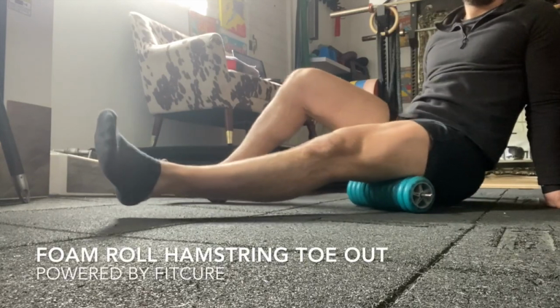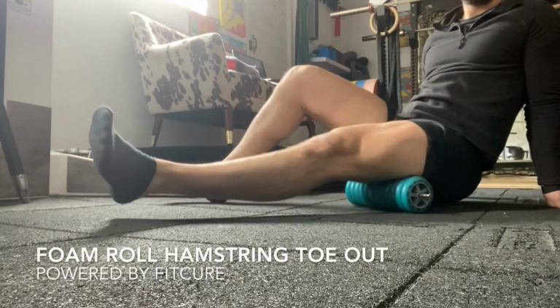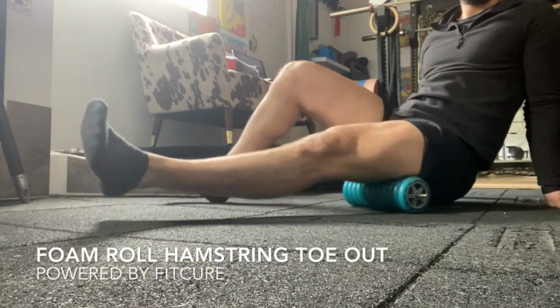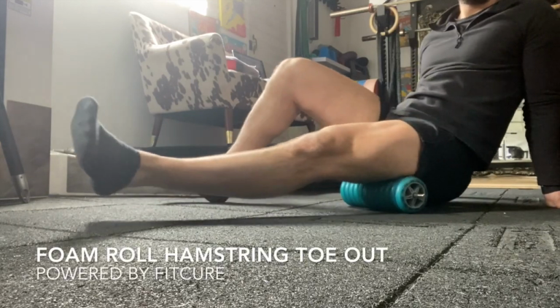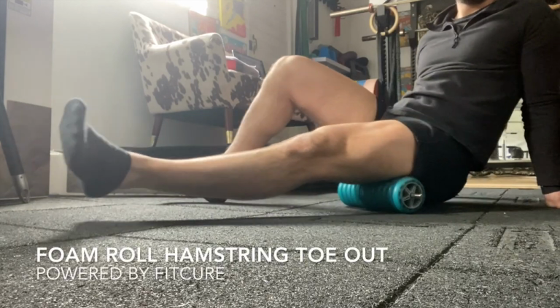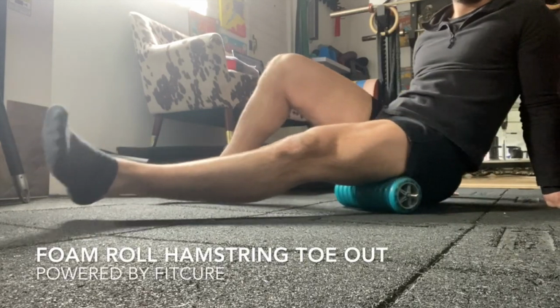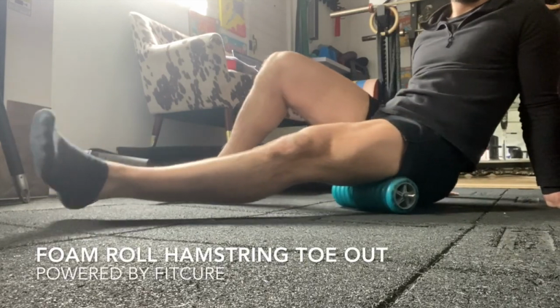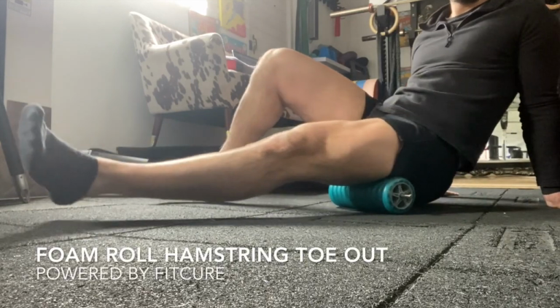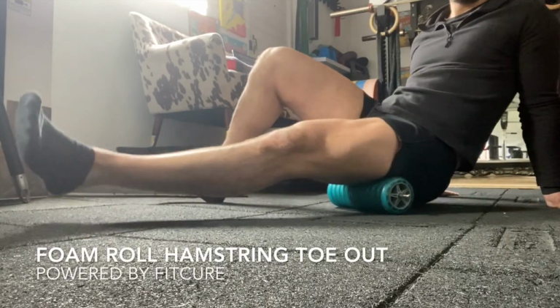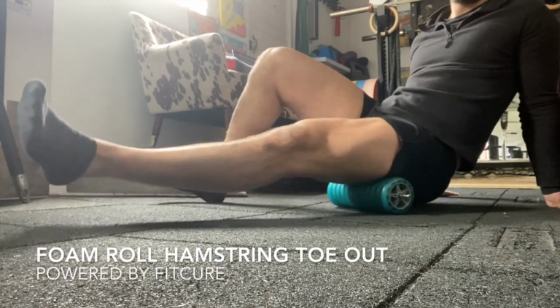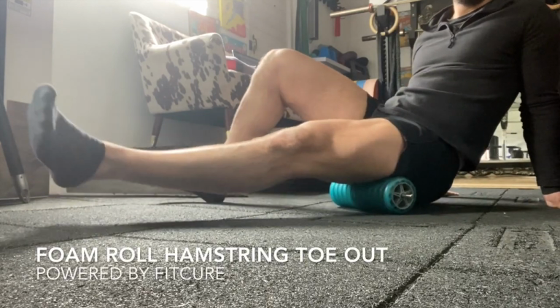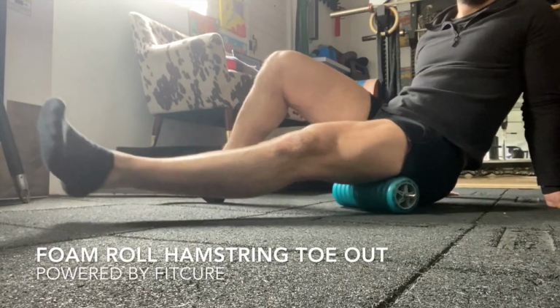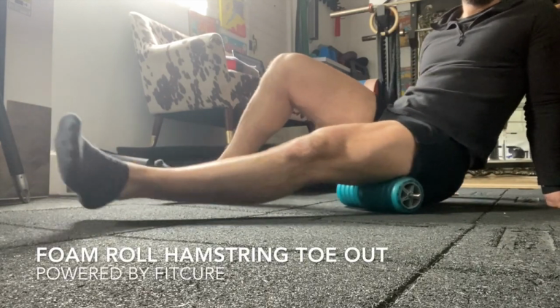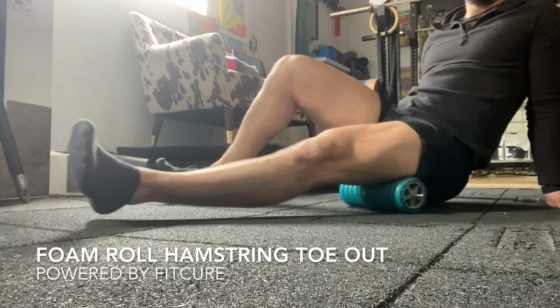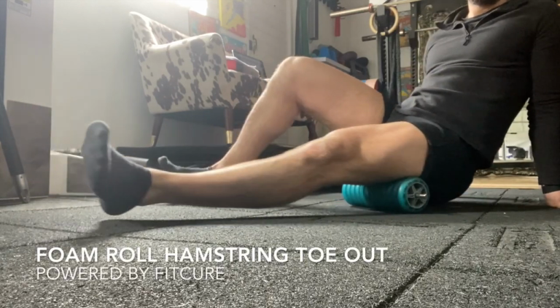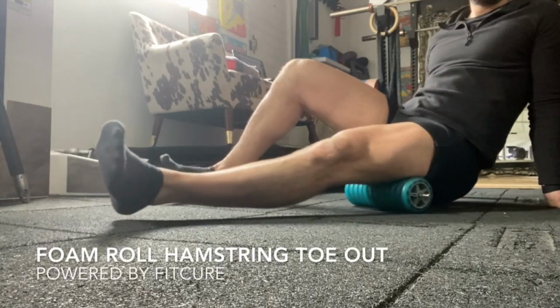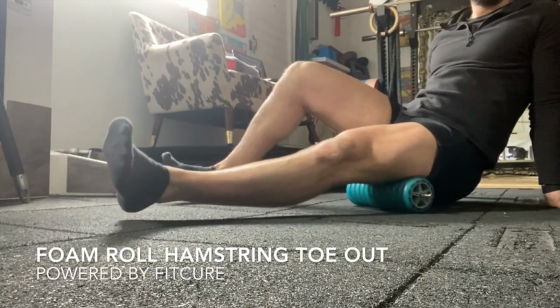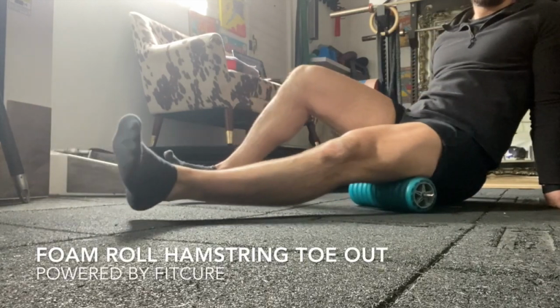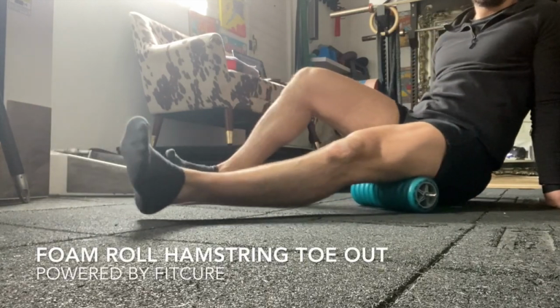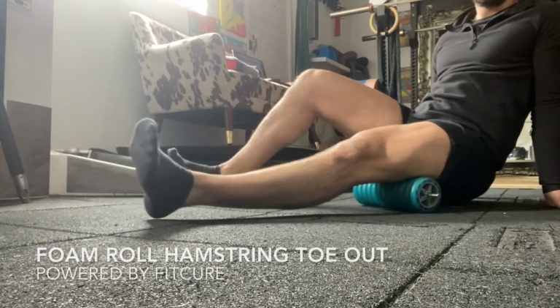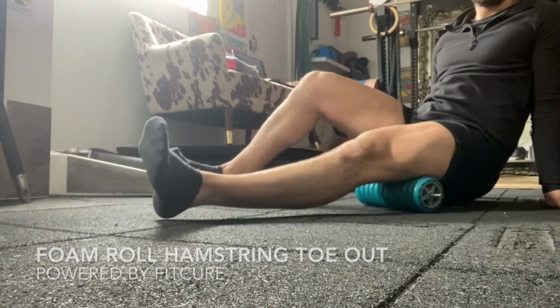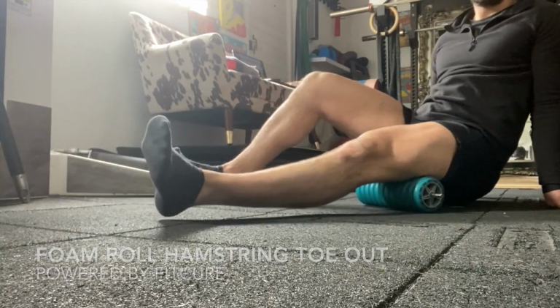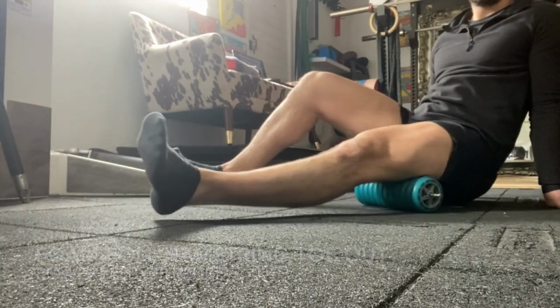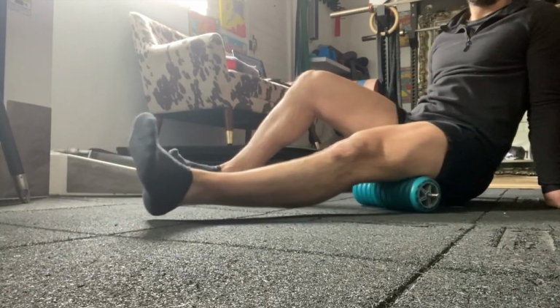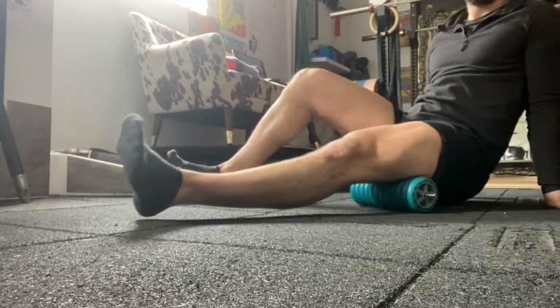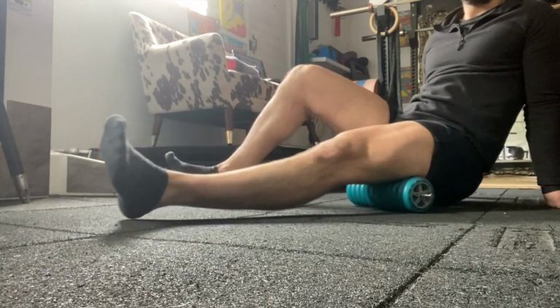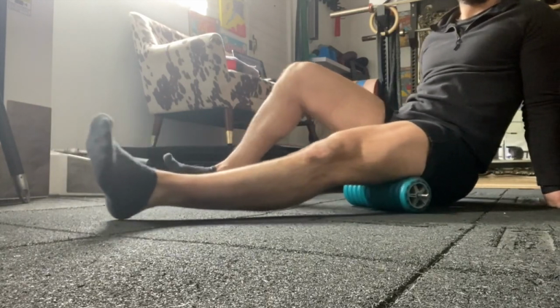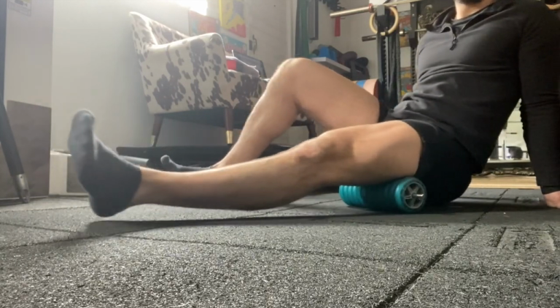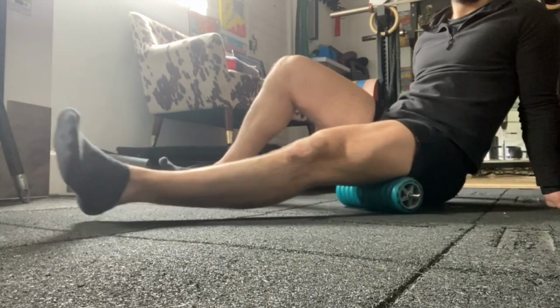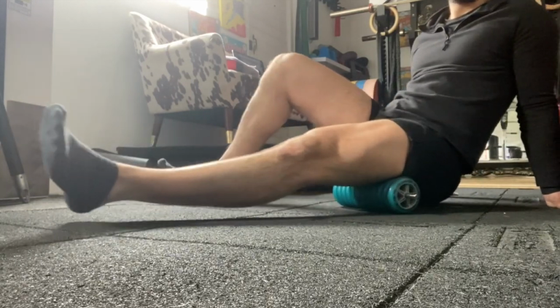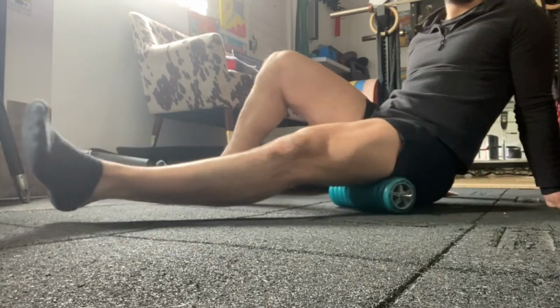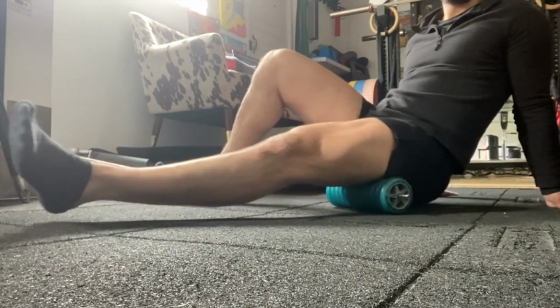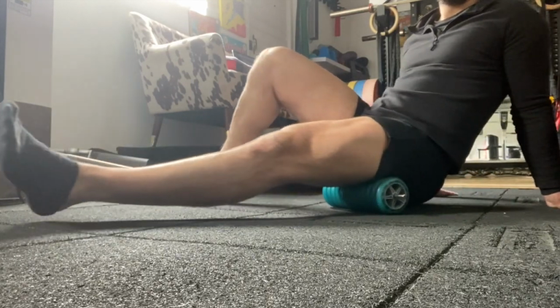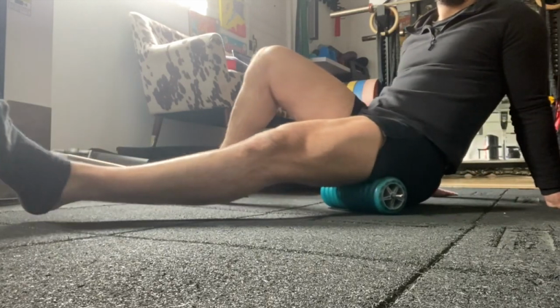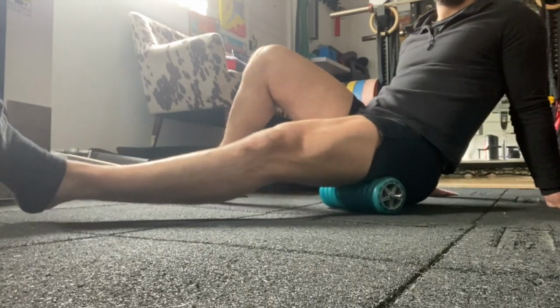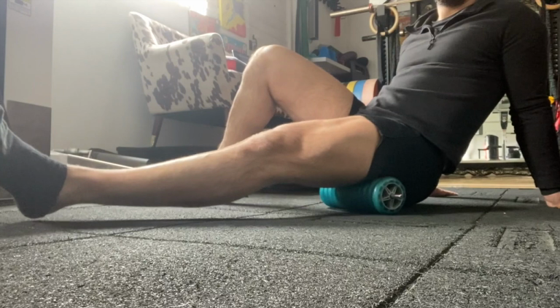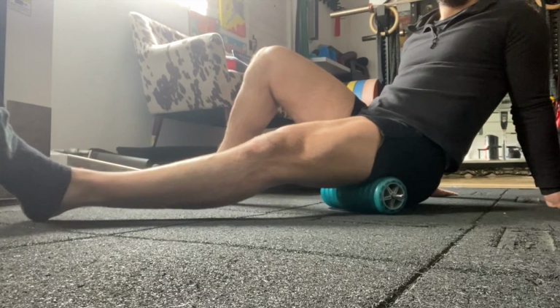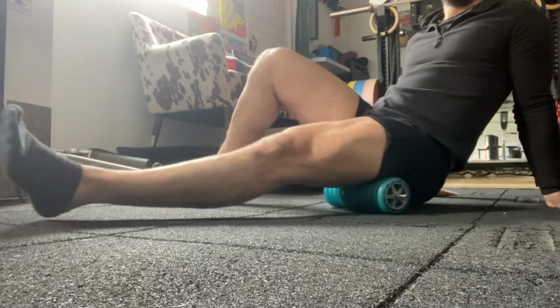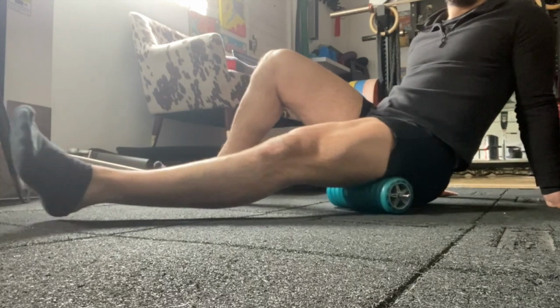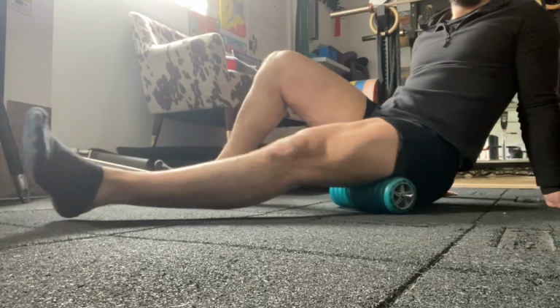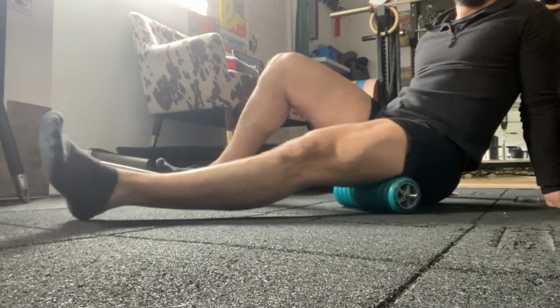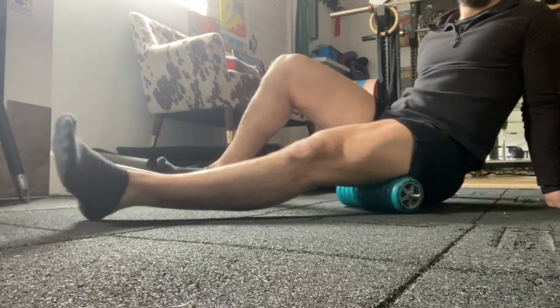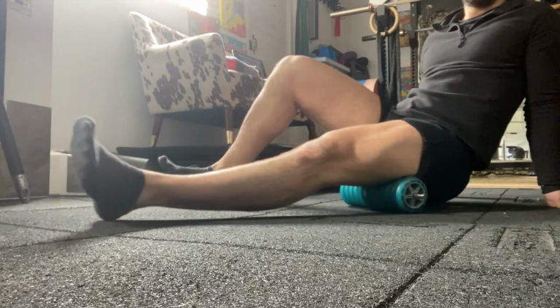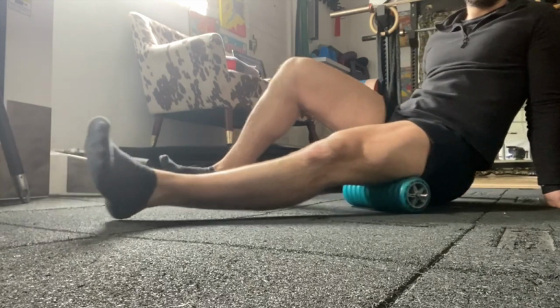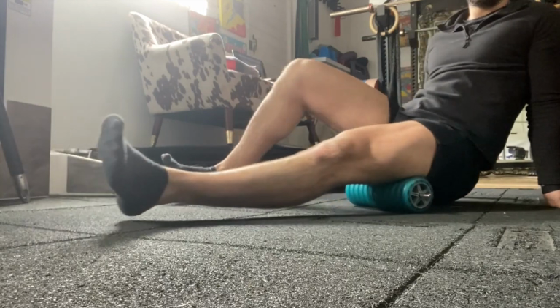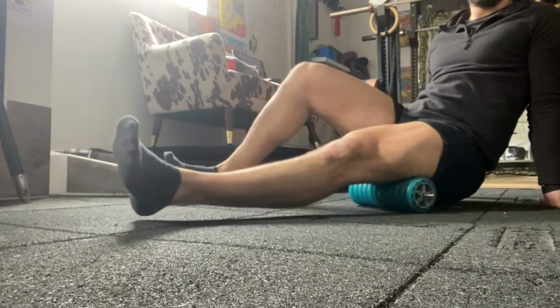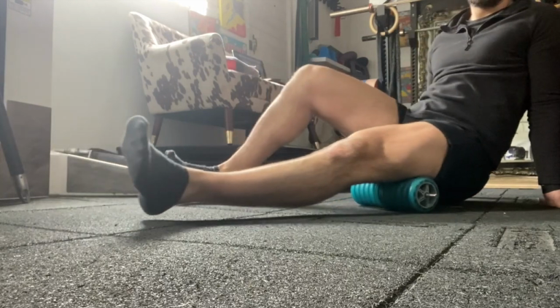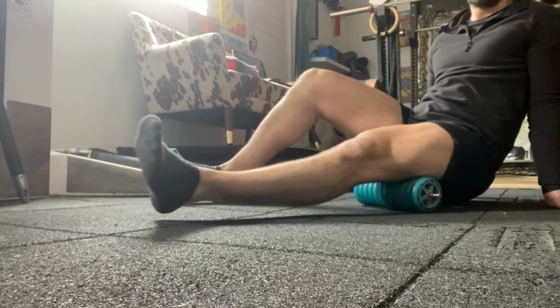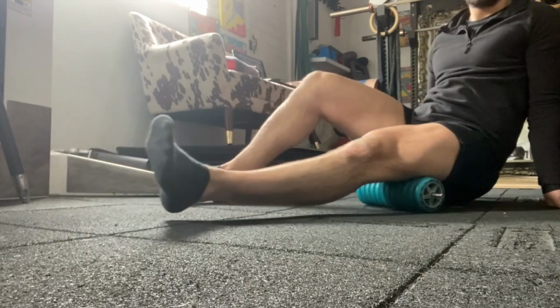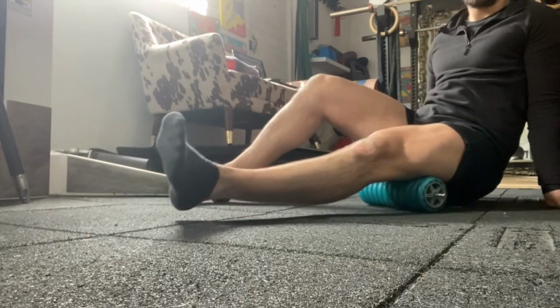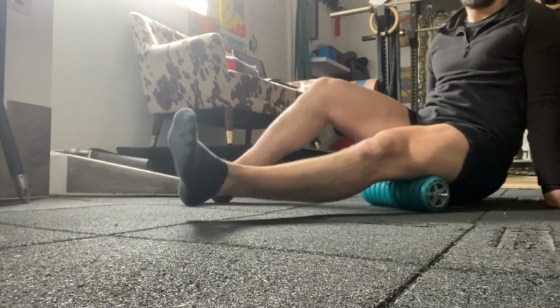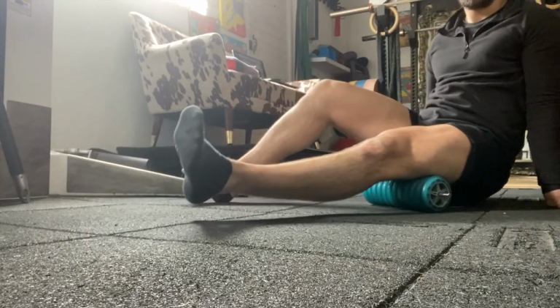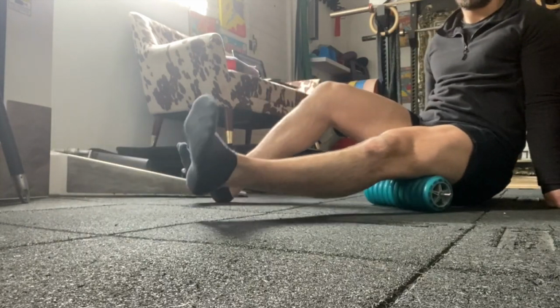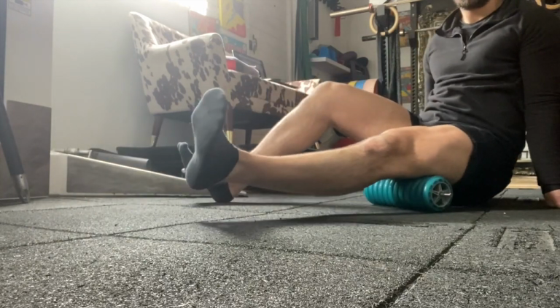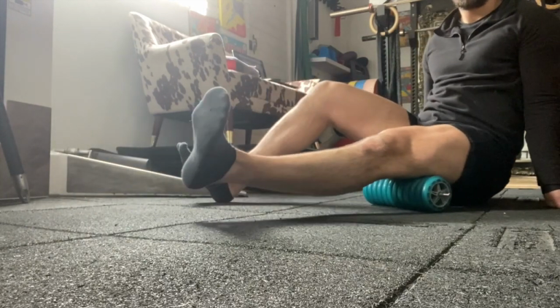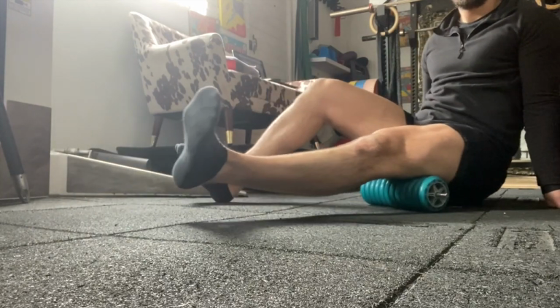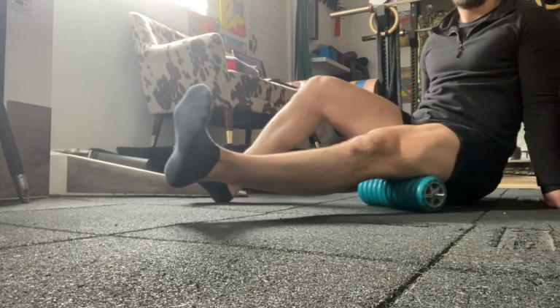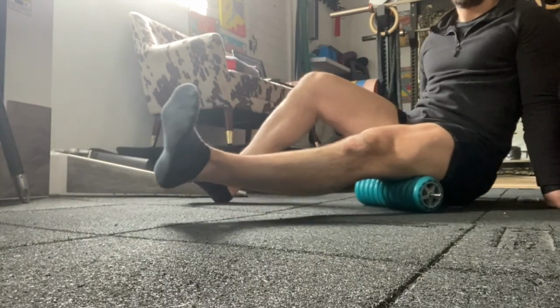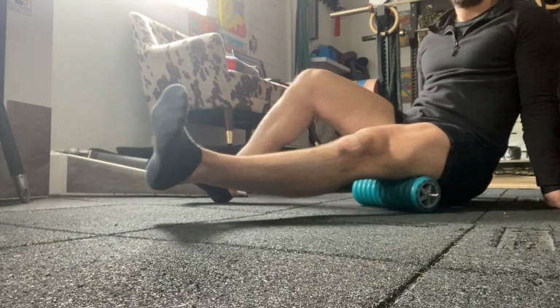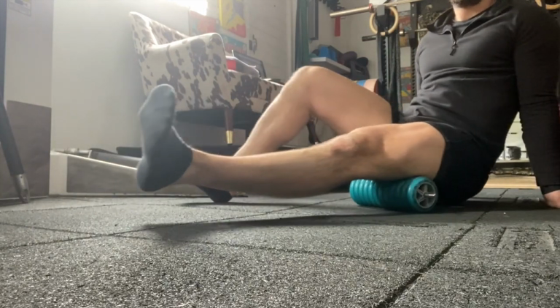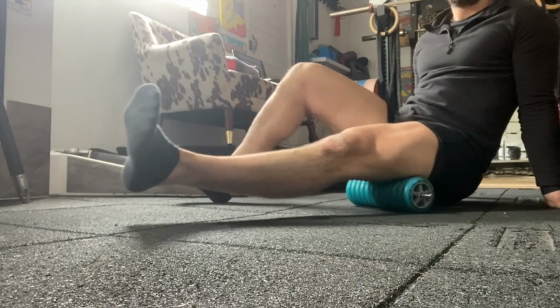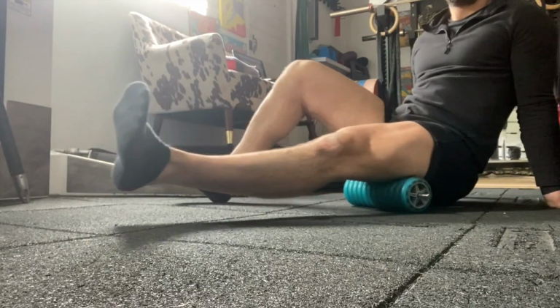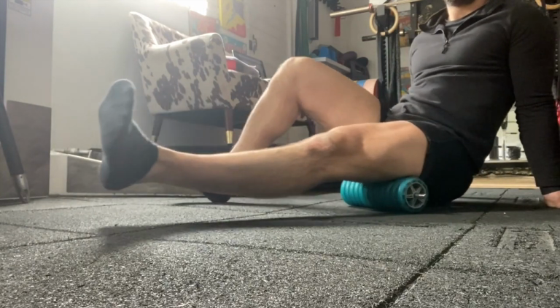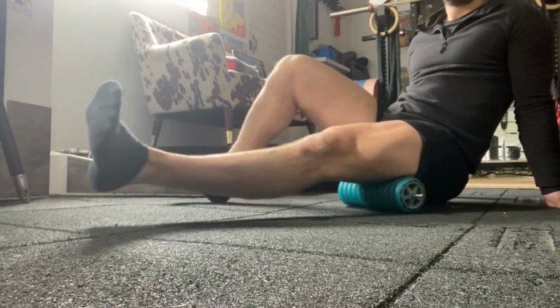Foam roll, hamstring, toe out. Seated with your bum on the floor, leg nice and straight, place a foam roller underneath your hamstring.